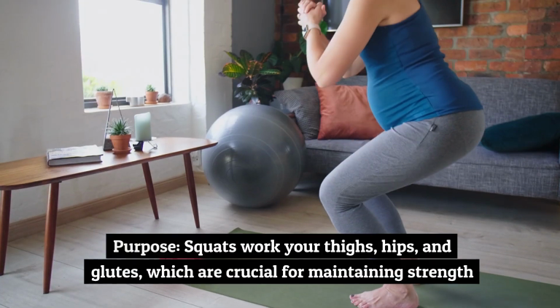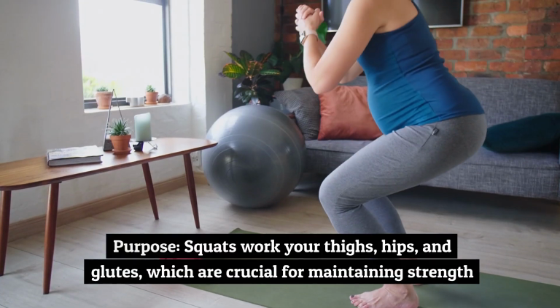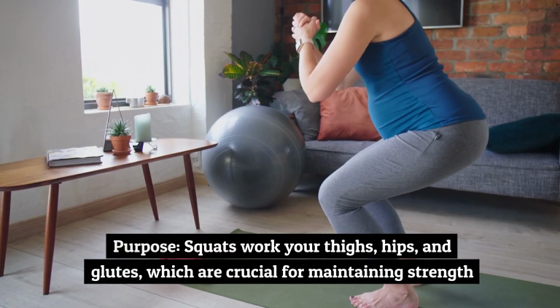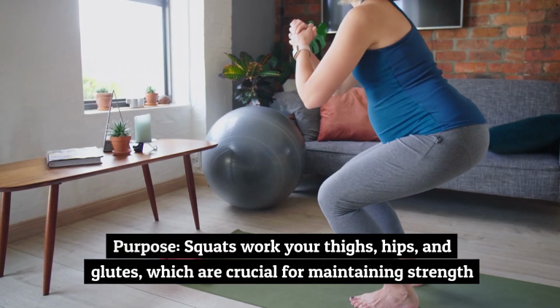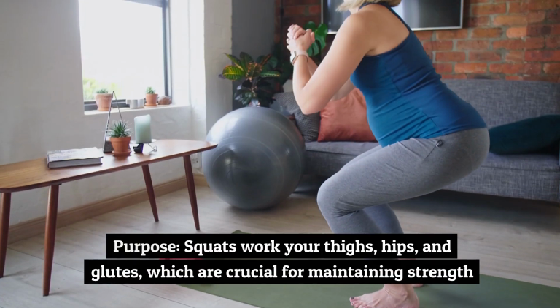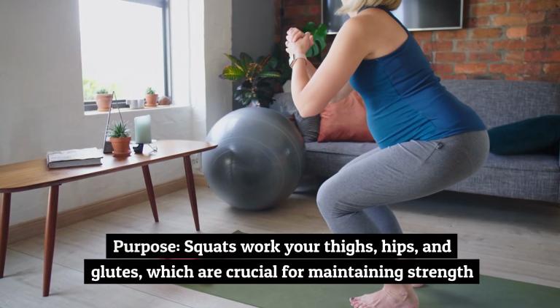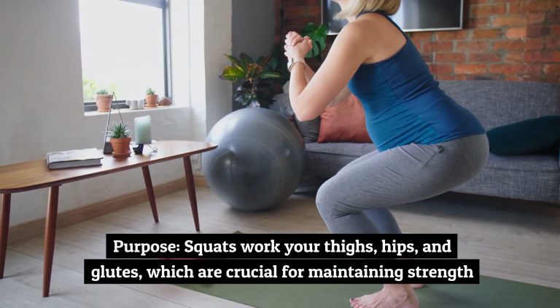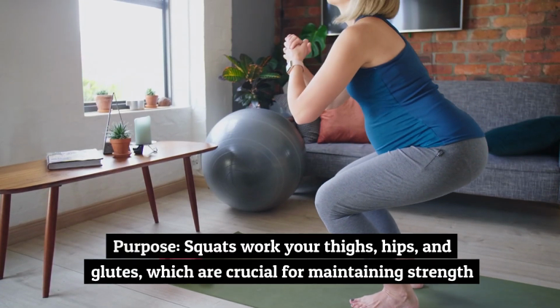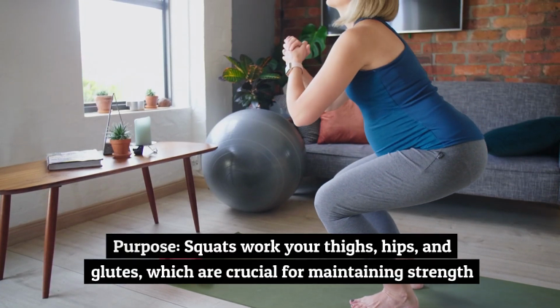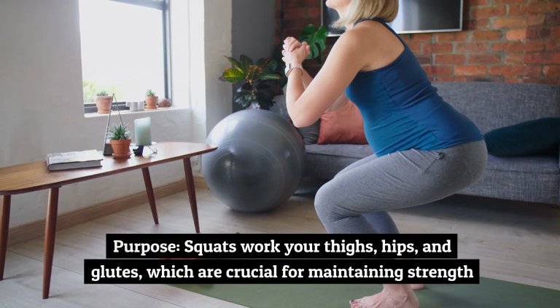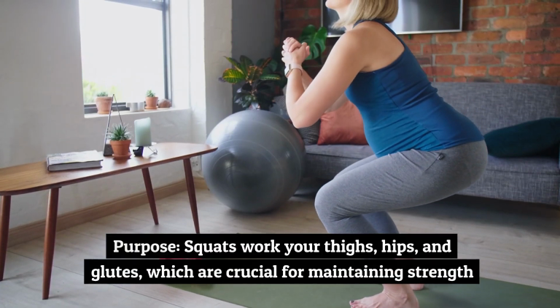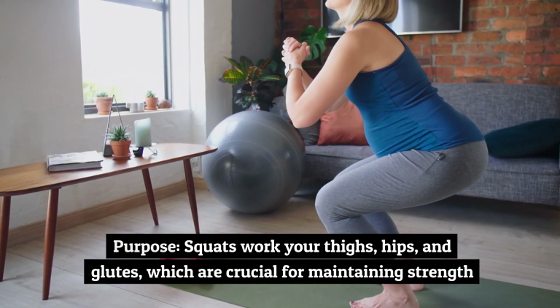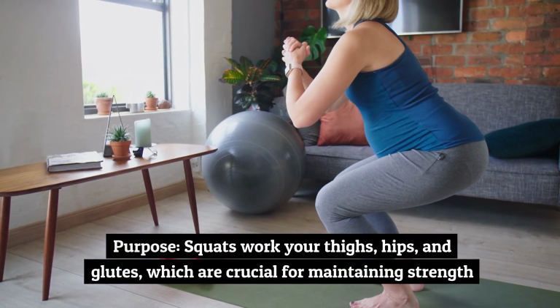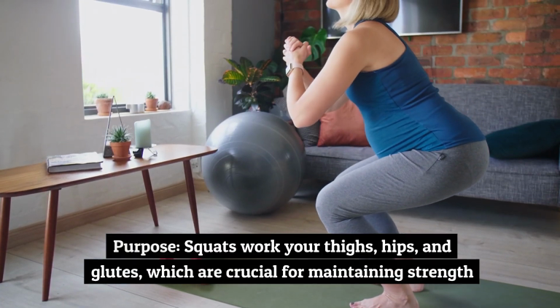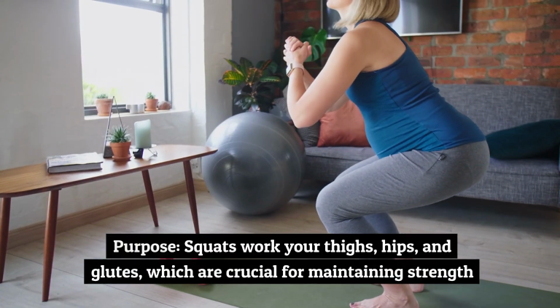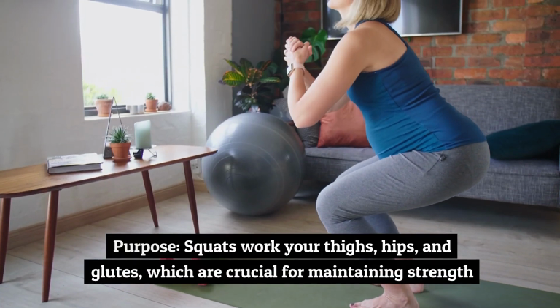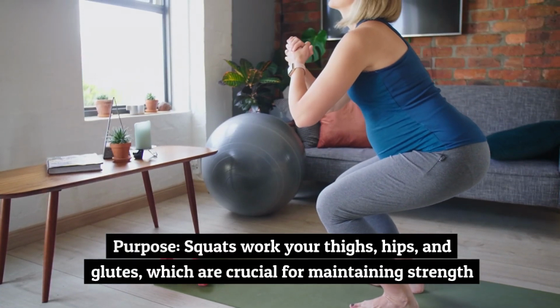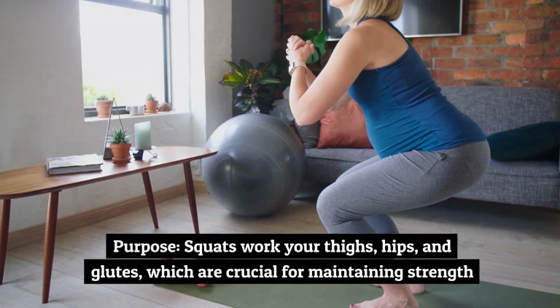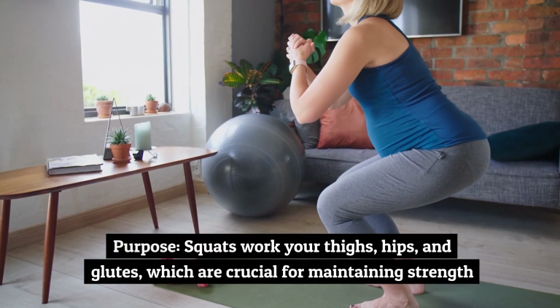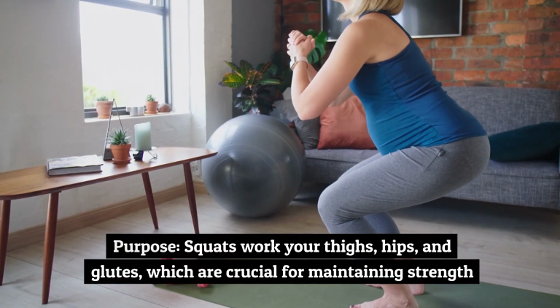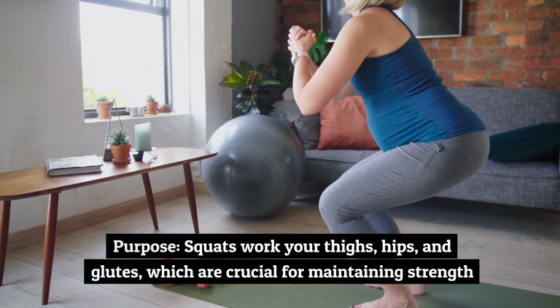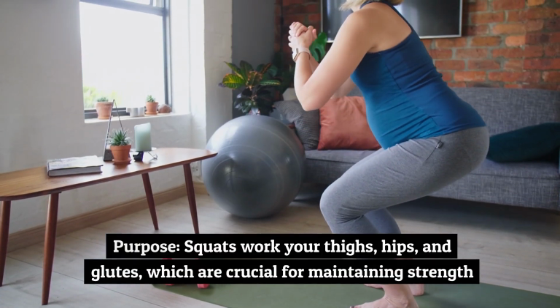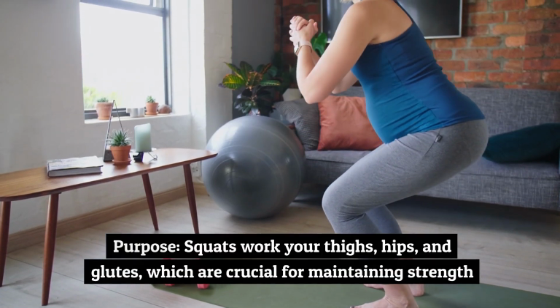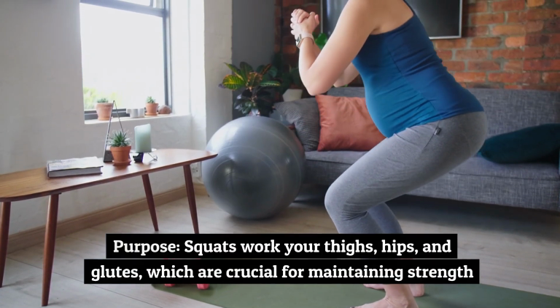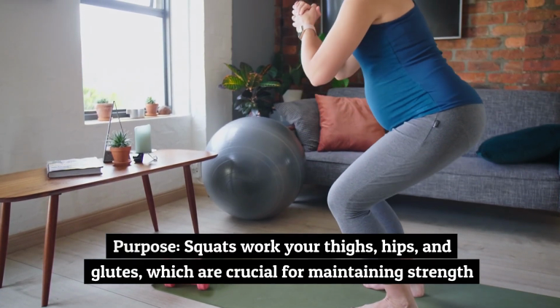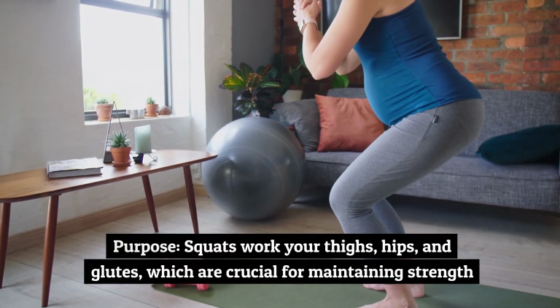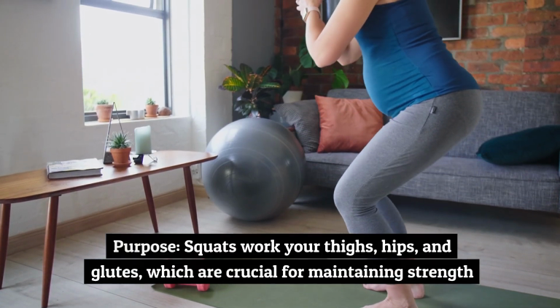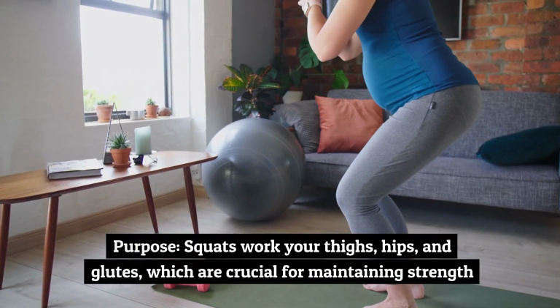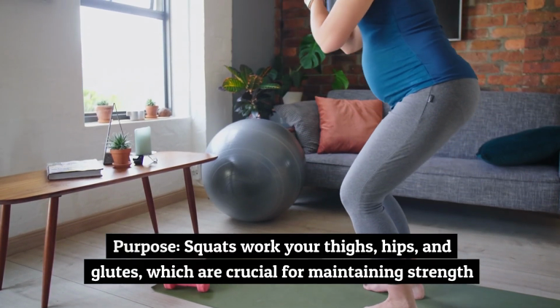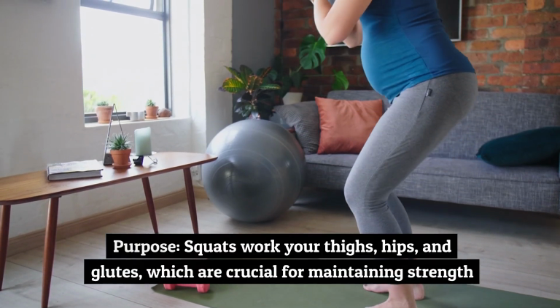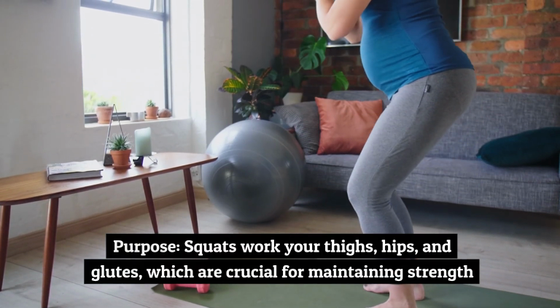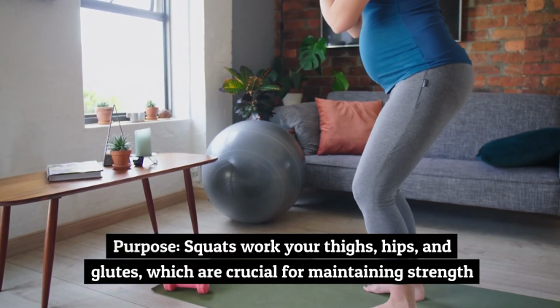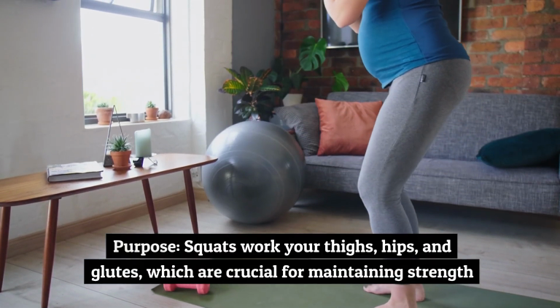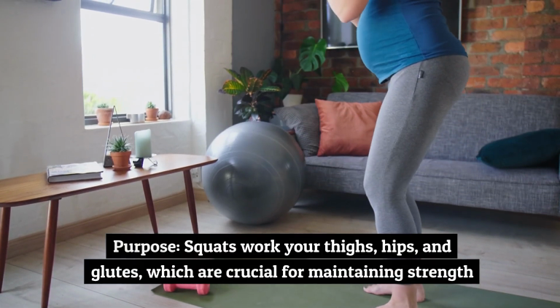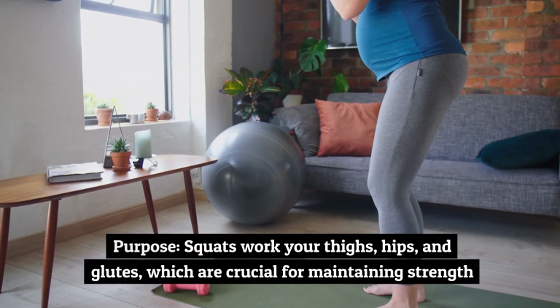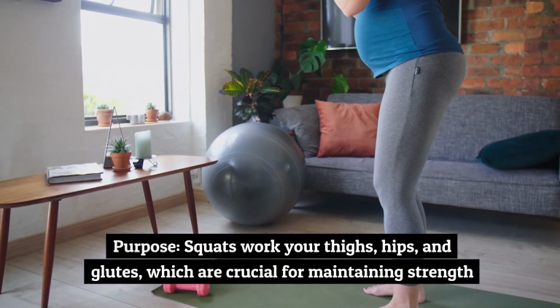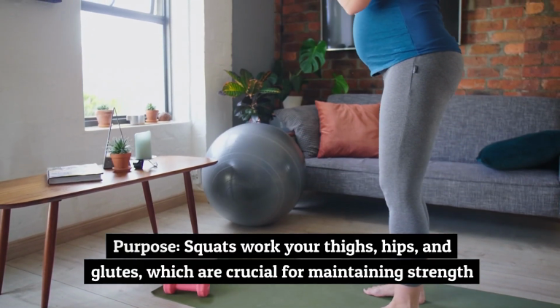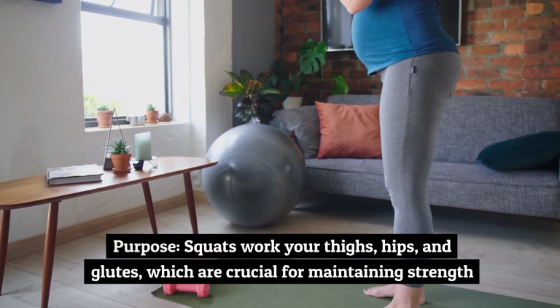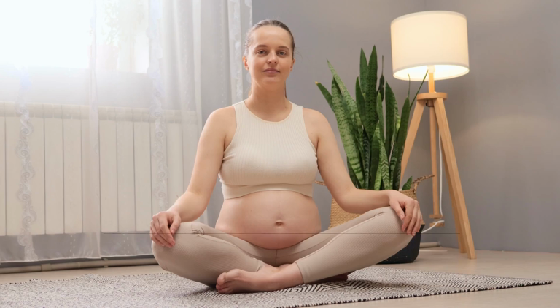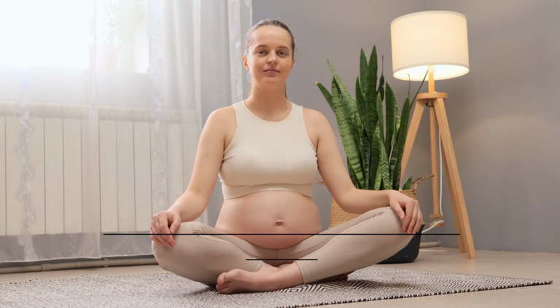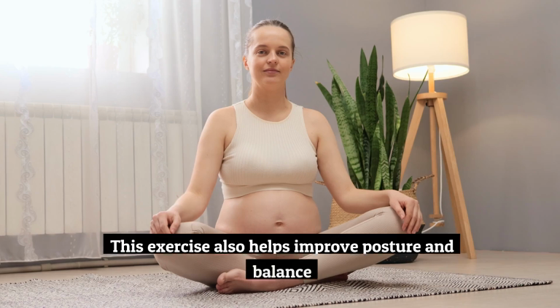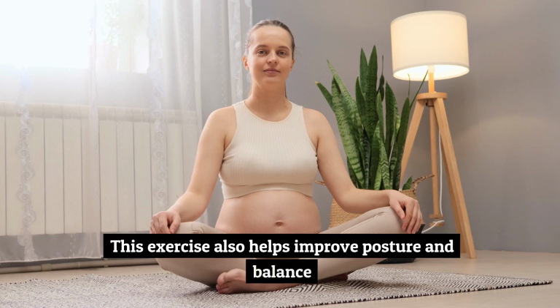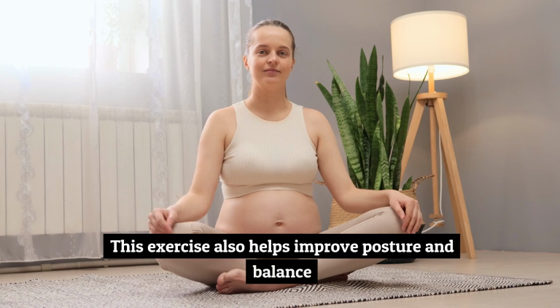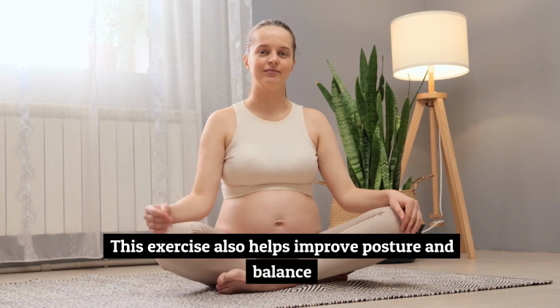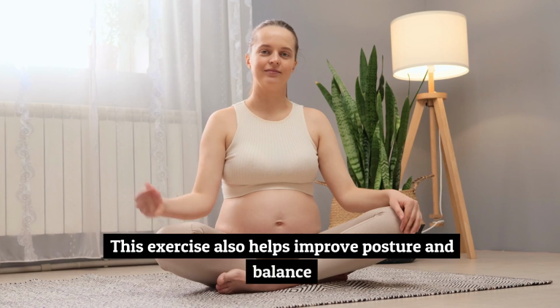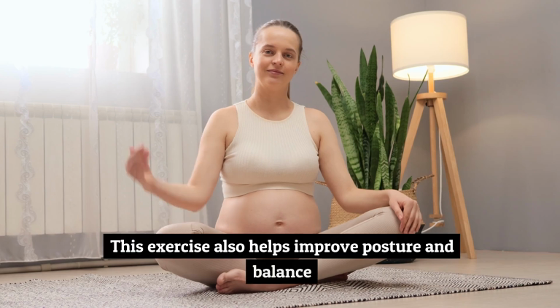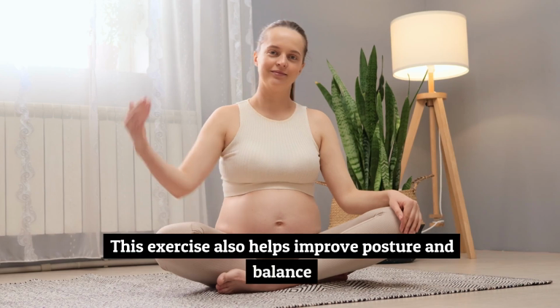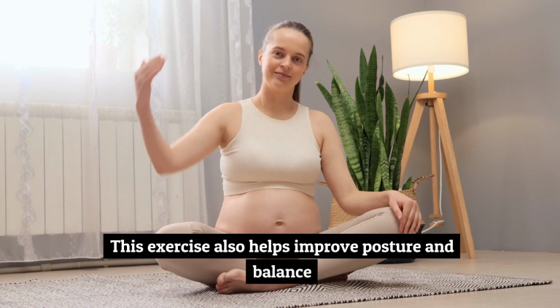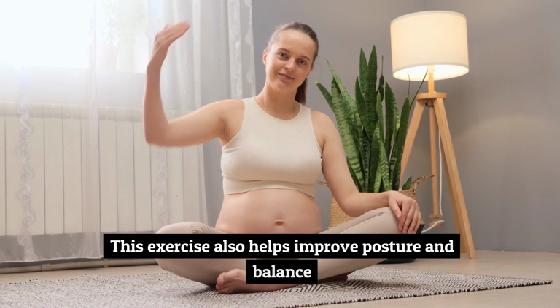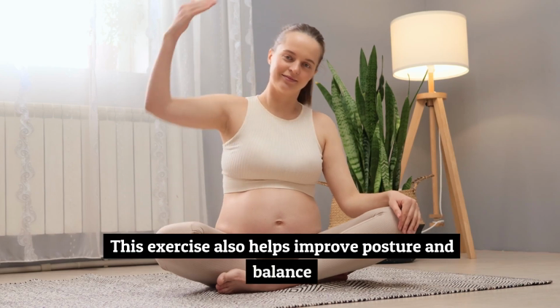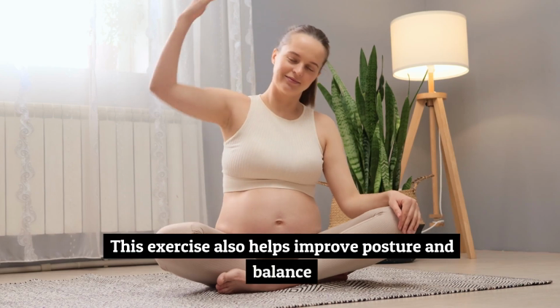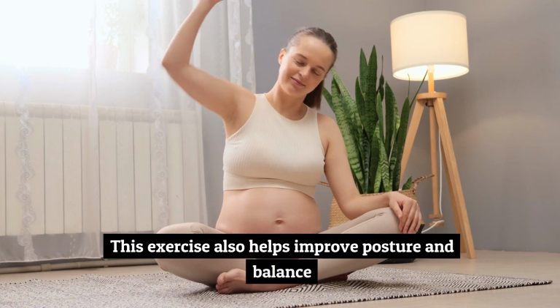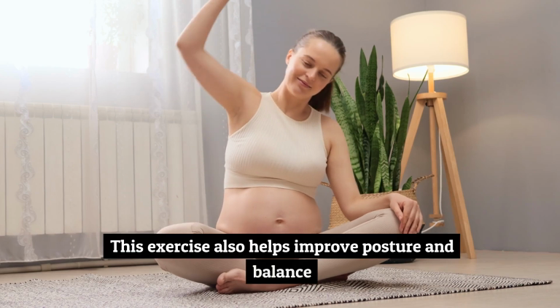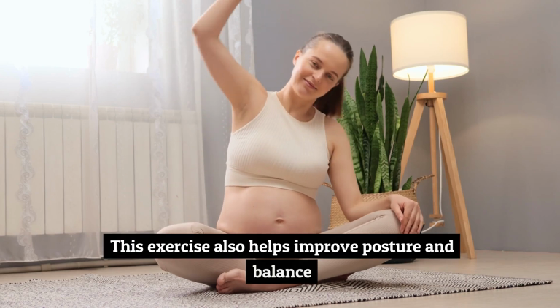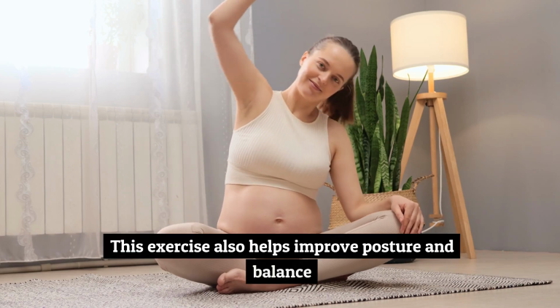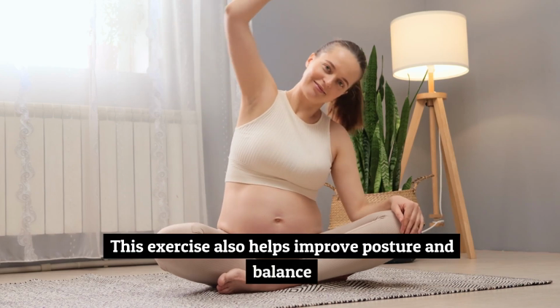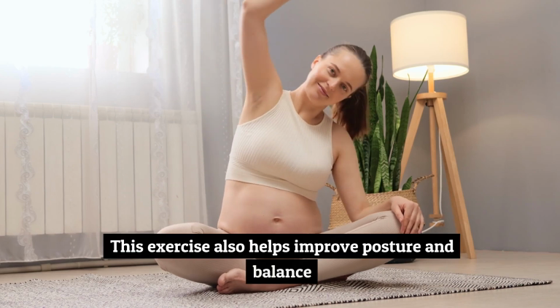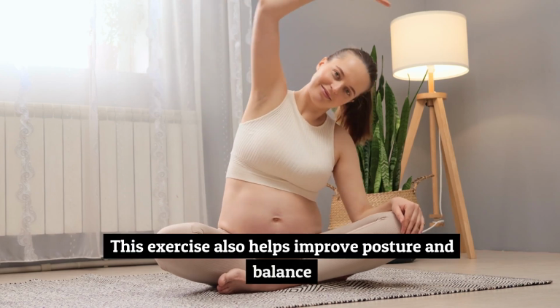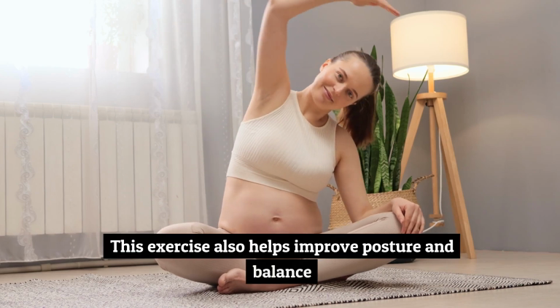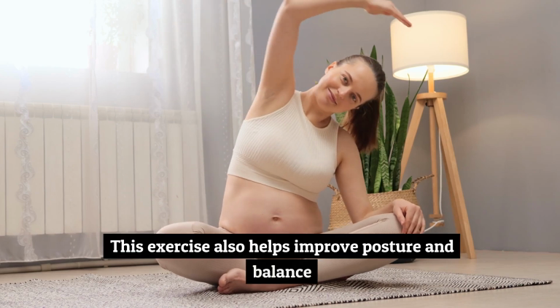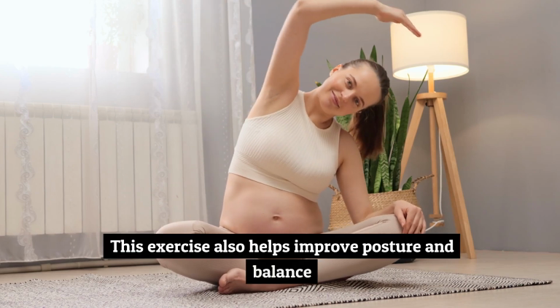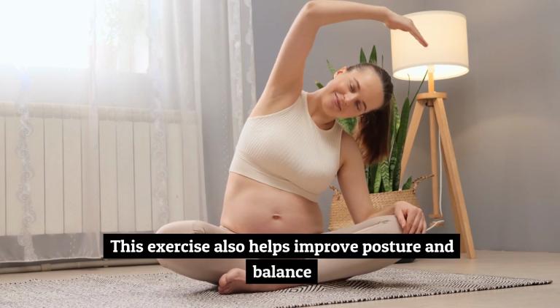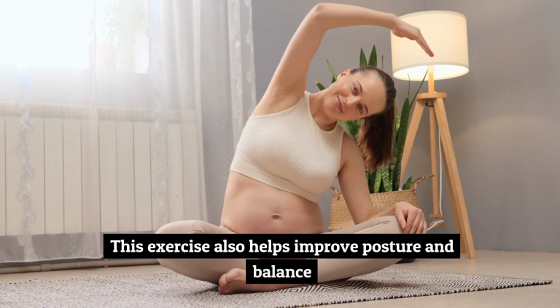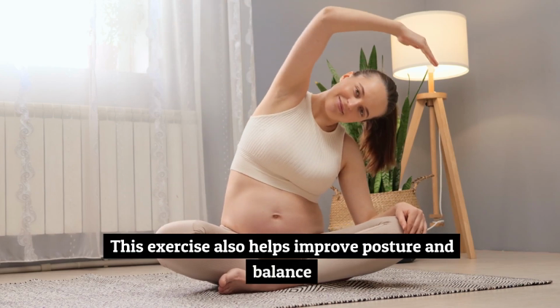Exercise number one: squats. Squats work your thighs, hips, and glutes, which are crucial for maintaining strength. This exercise also helps improve posture and balance.